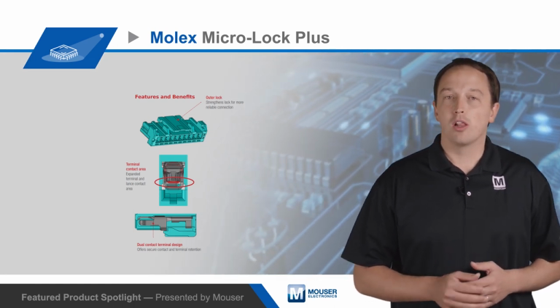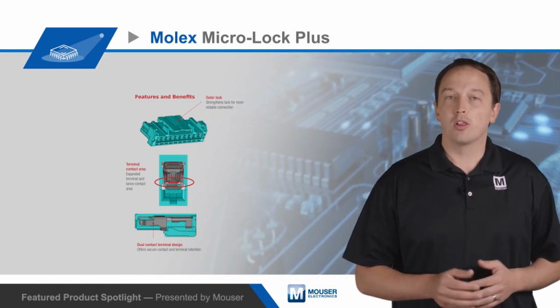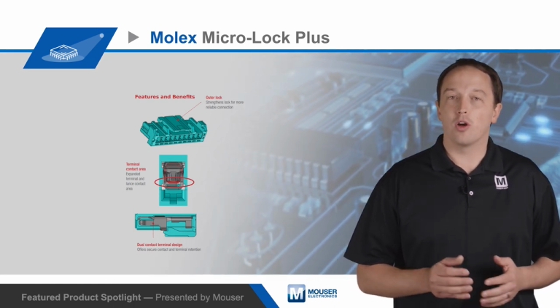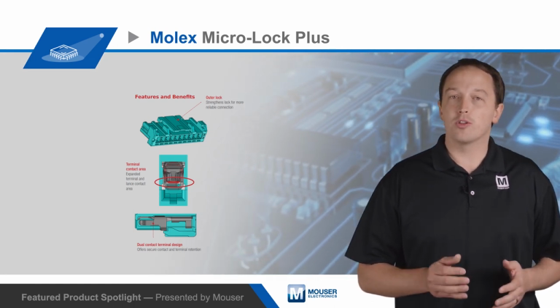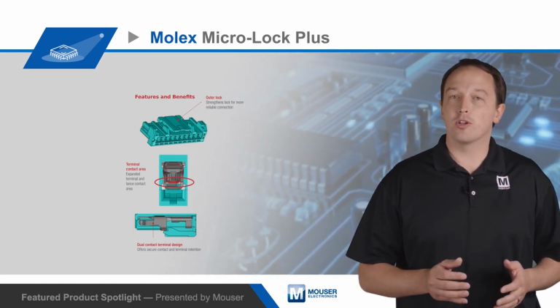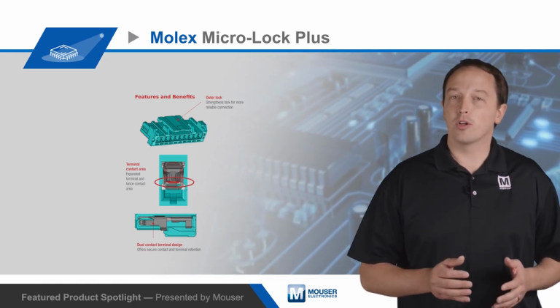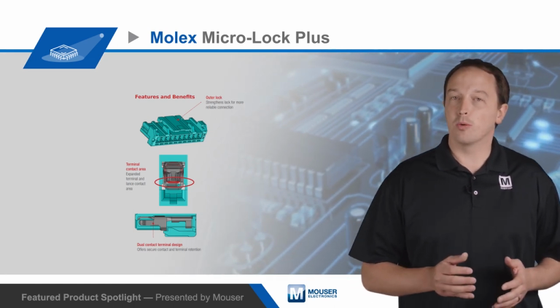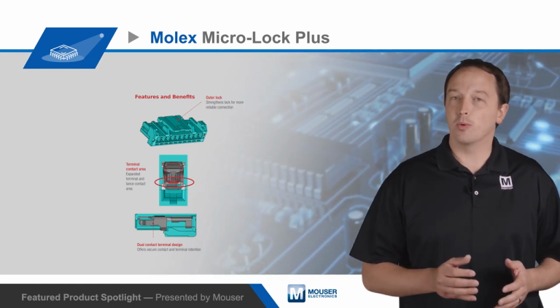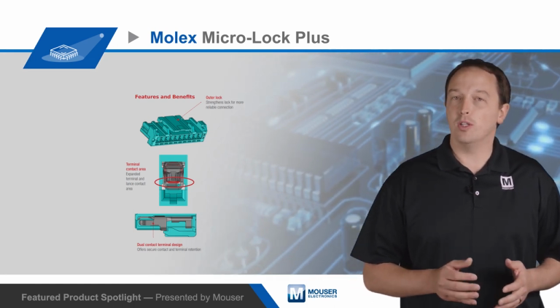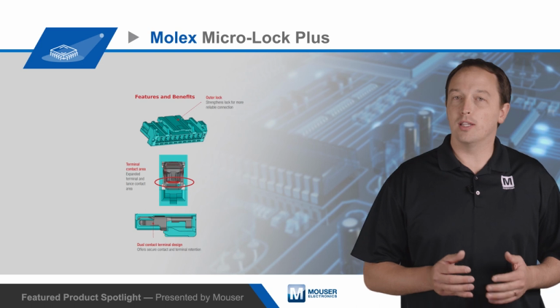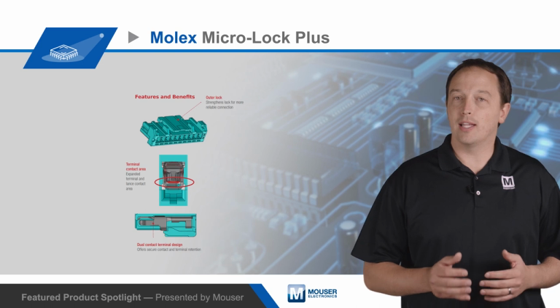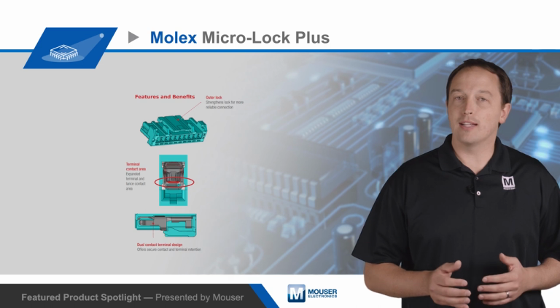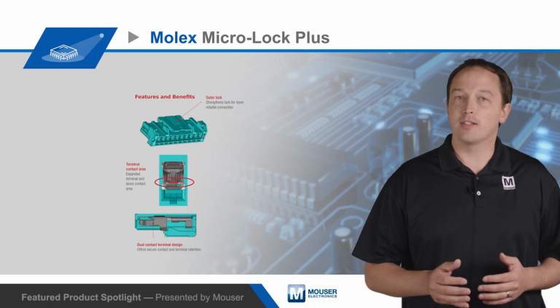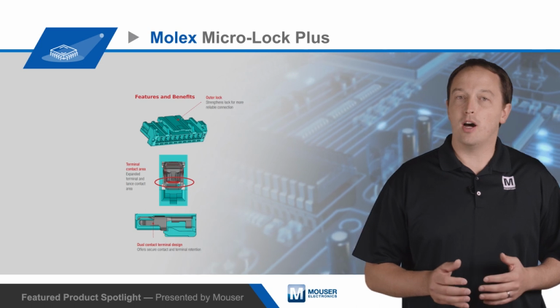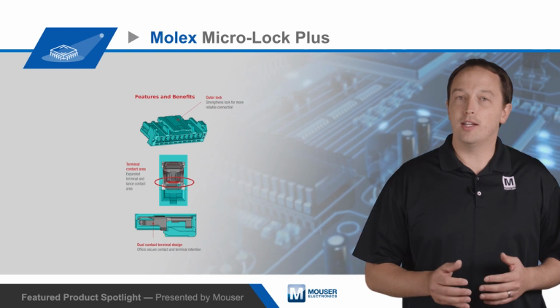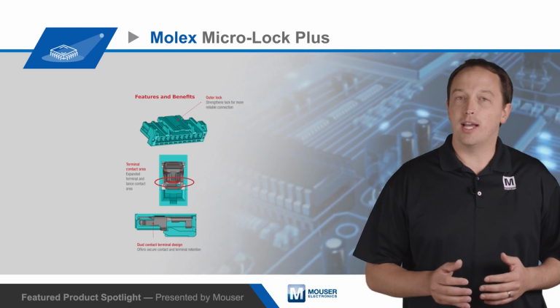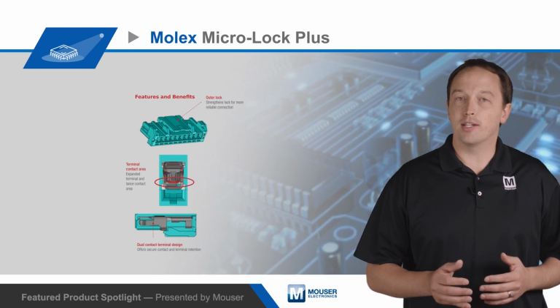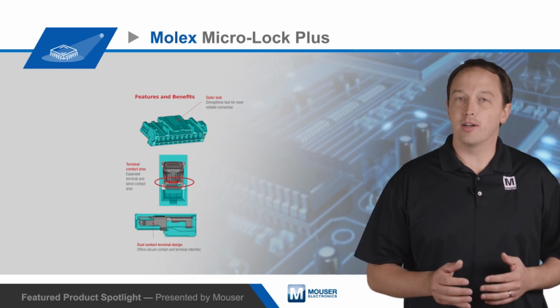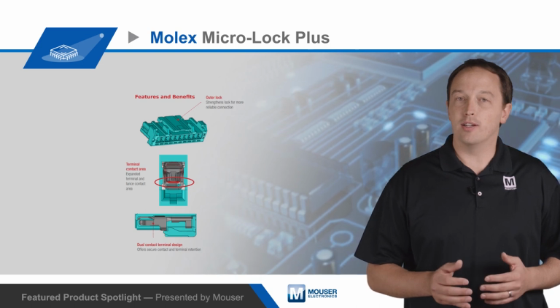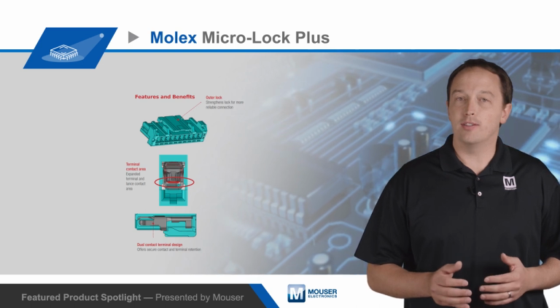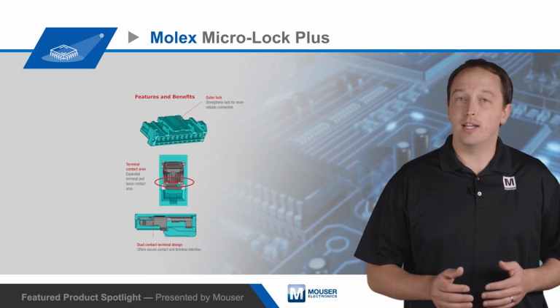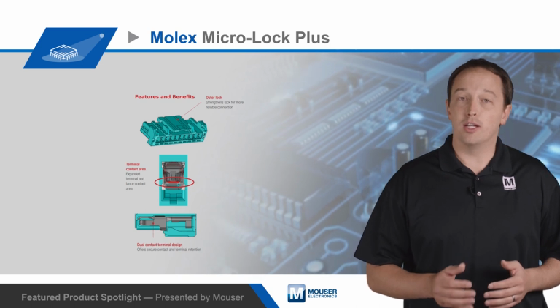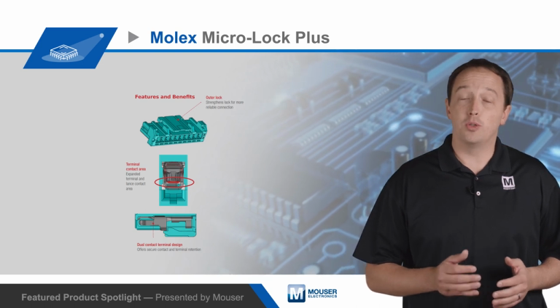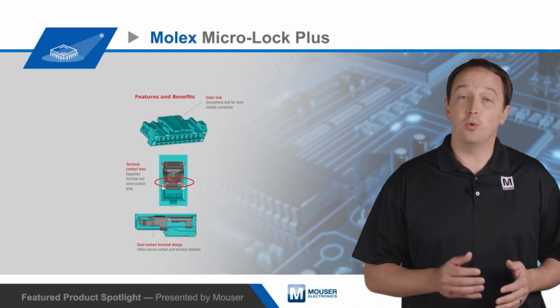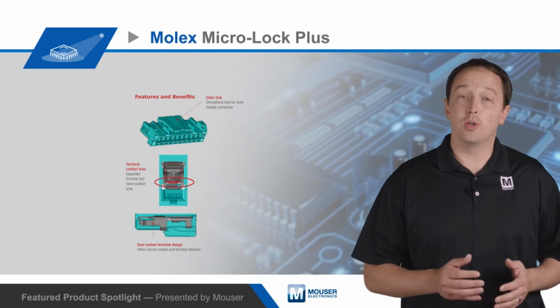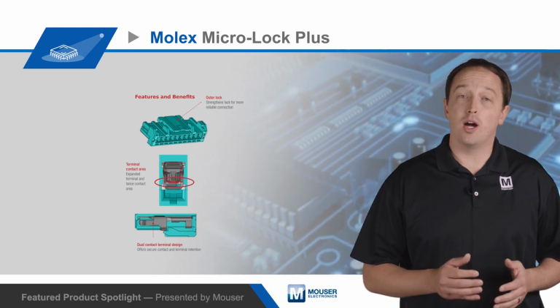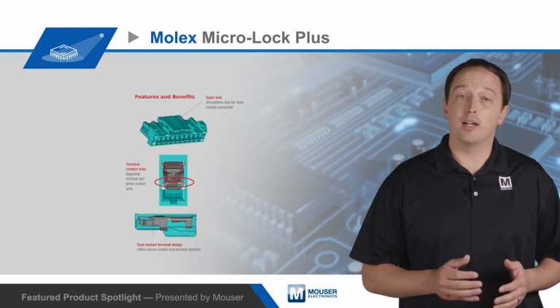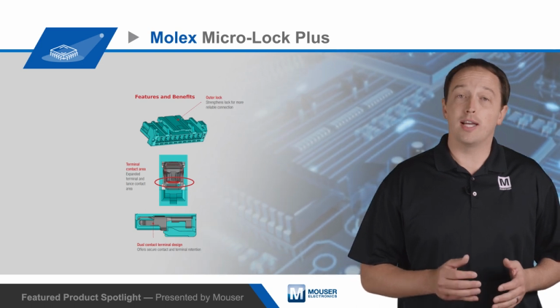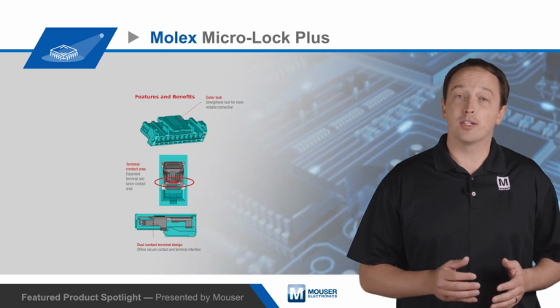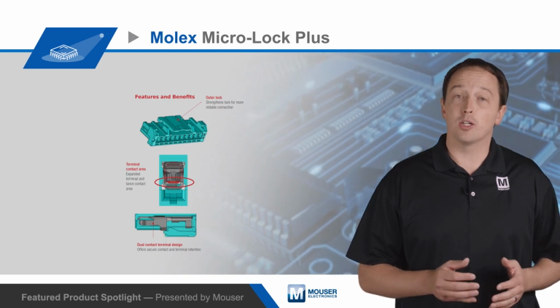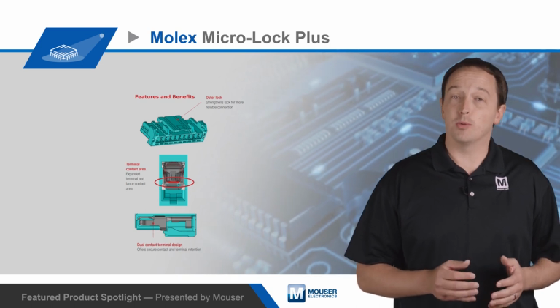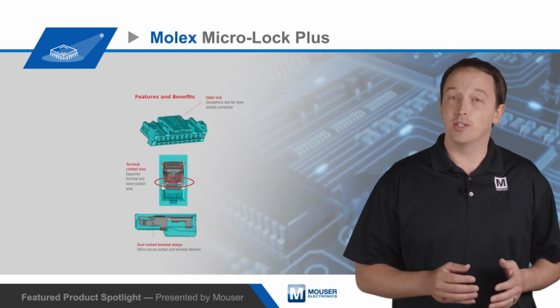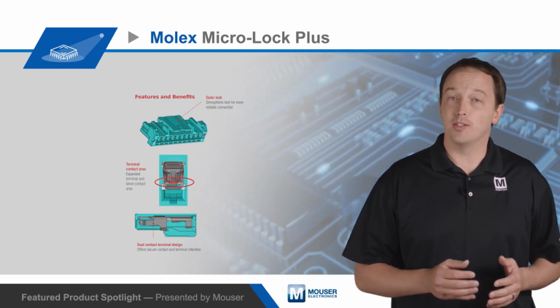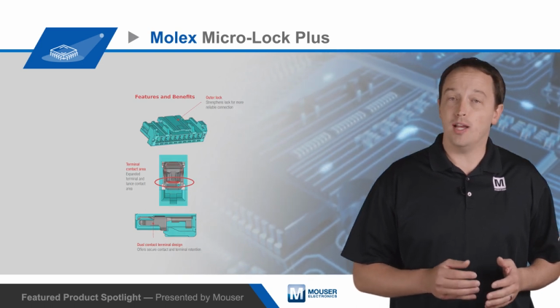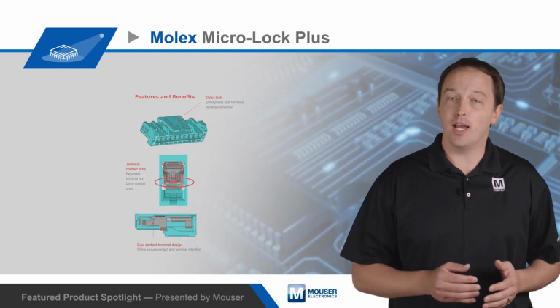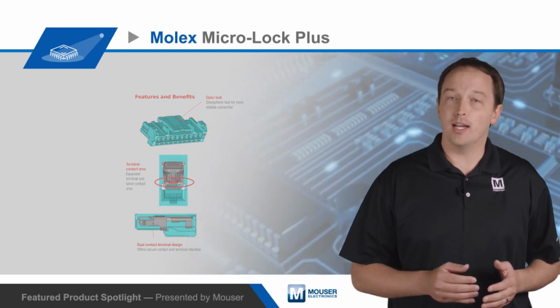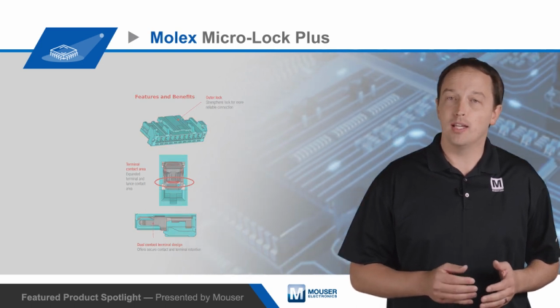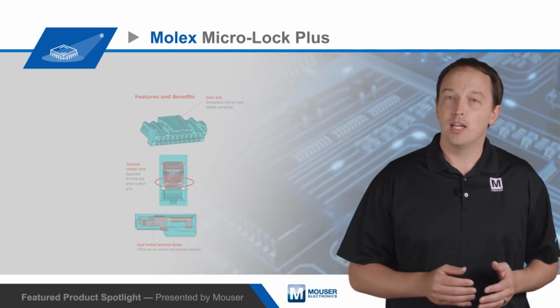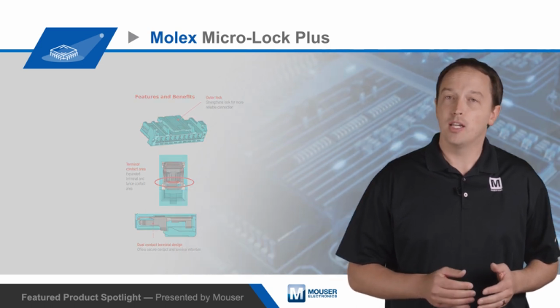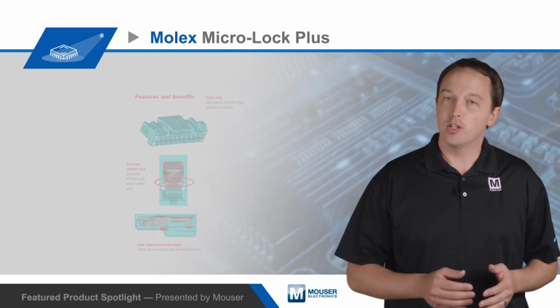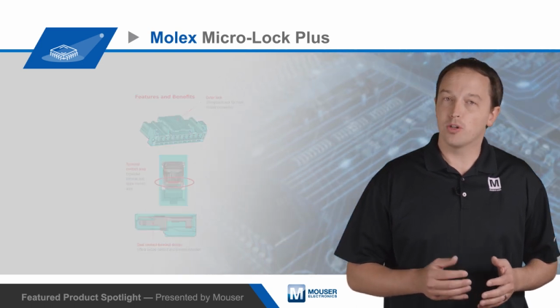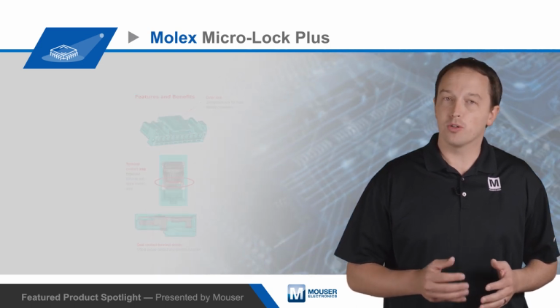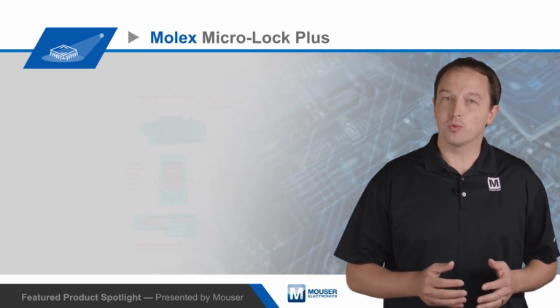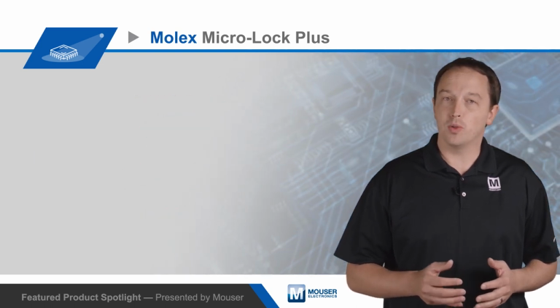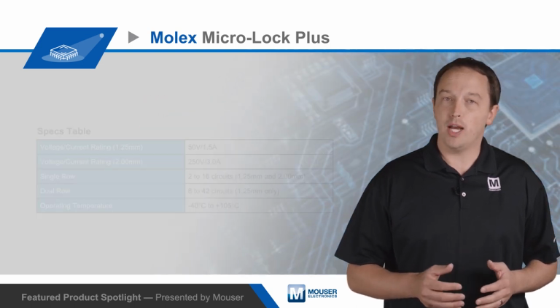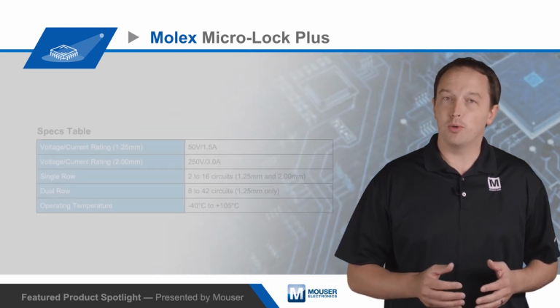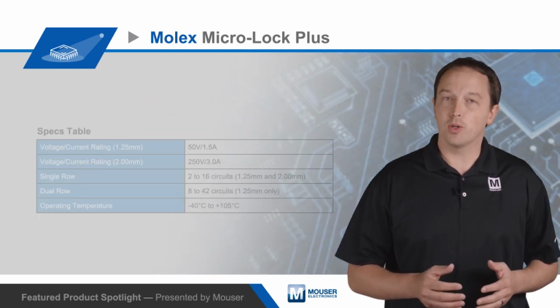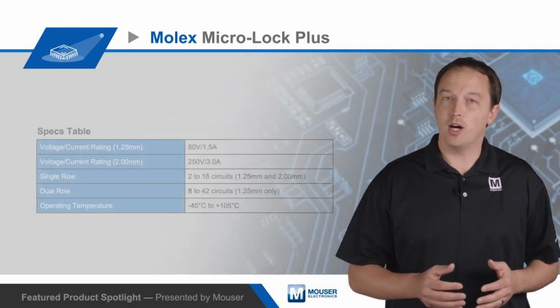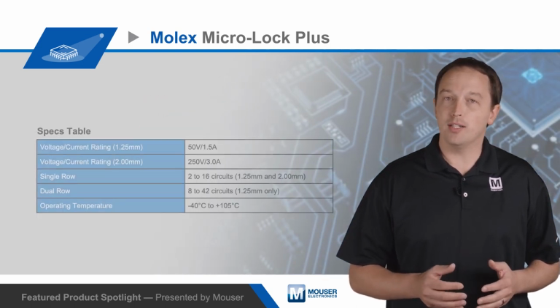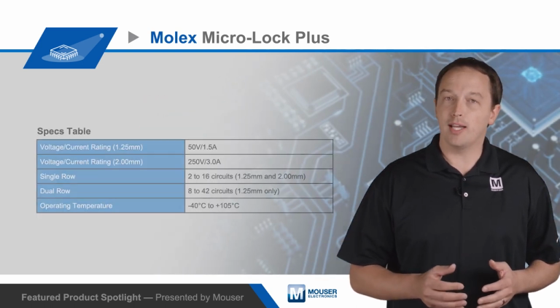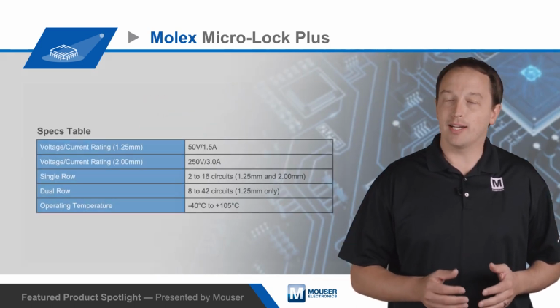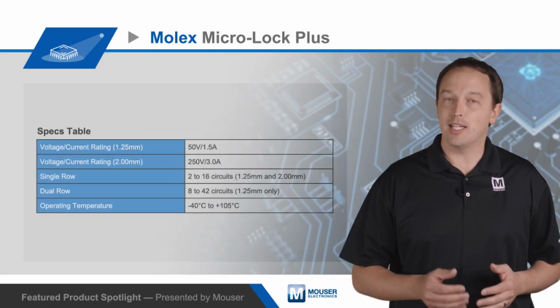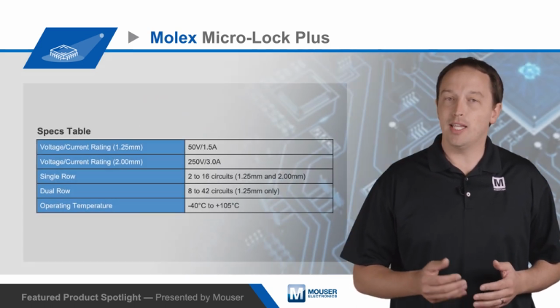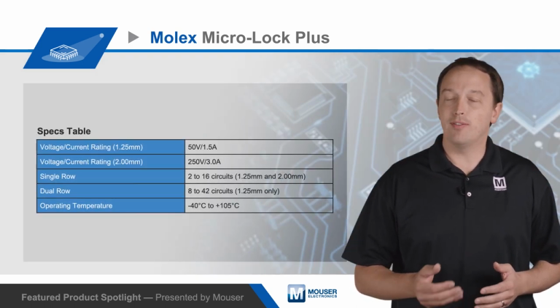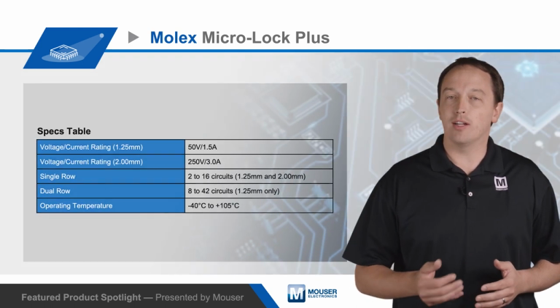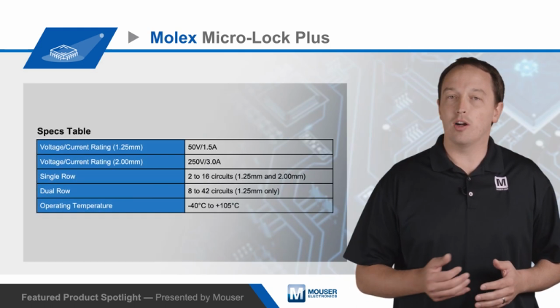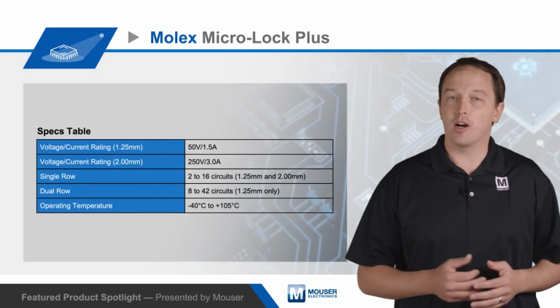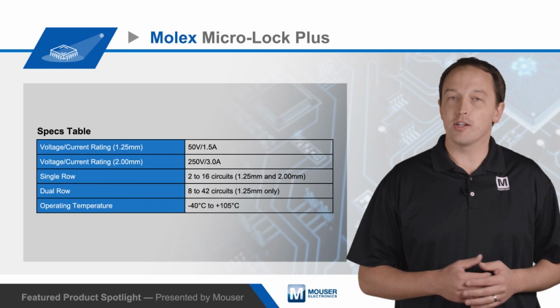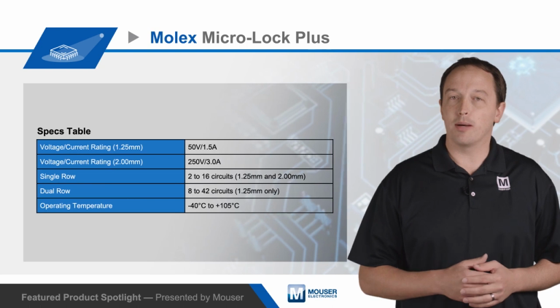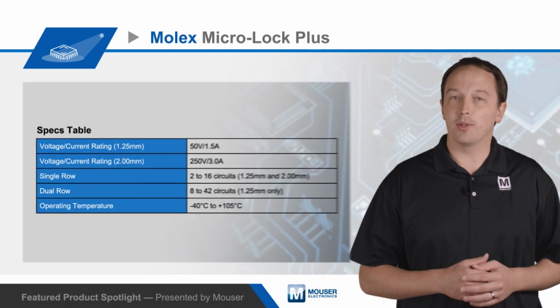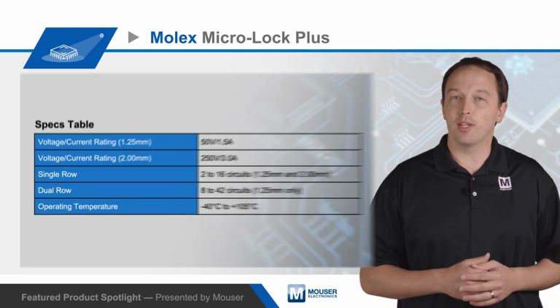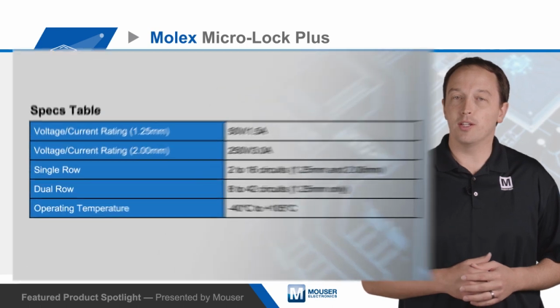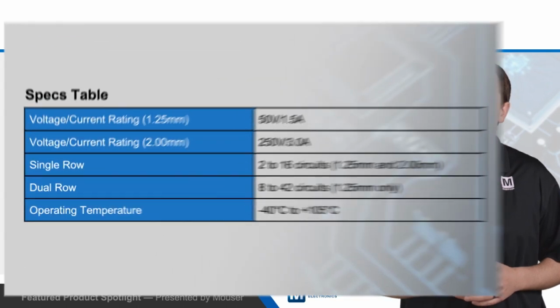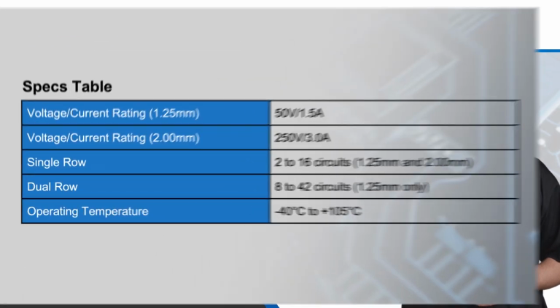Larger terminal and lance contact areas and a dual contact terminal design ensure reliable contact even in harsh applications.